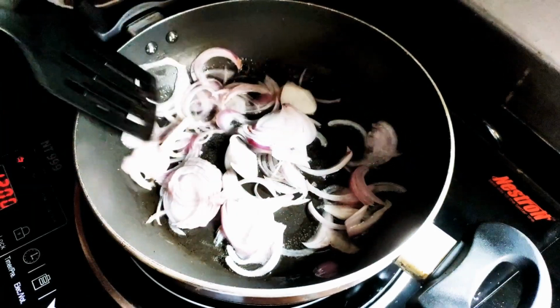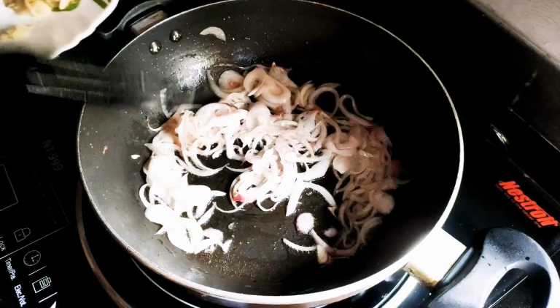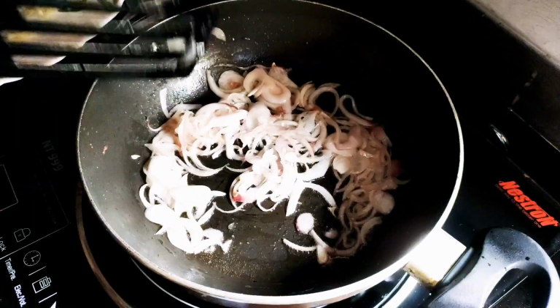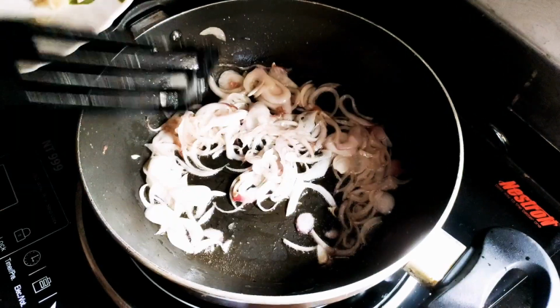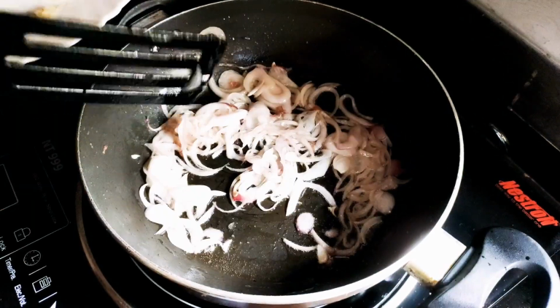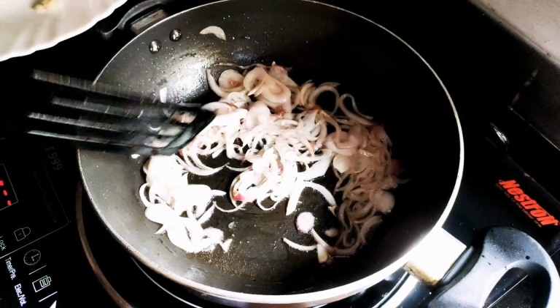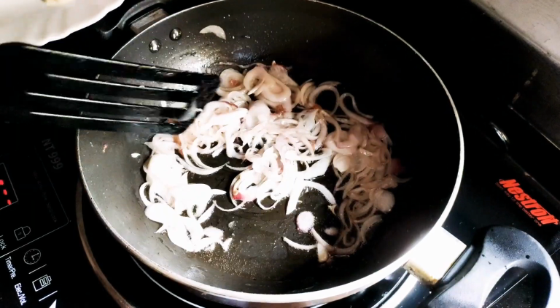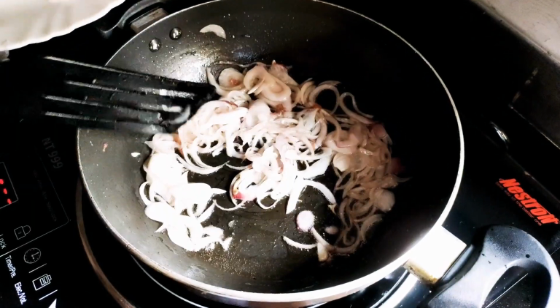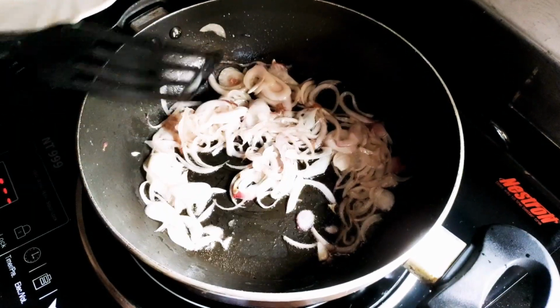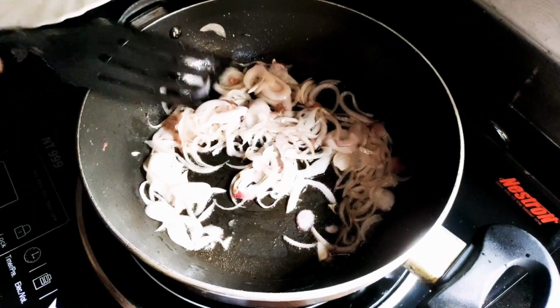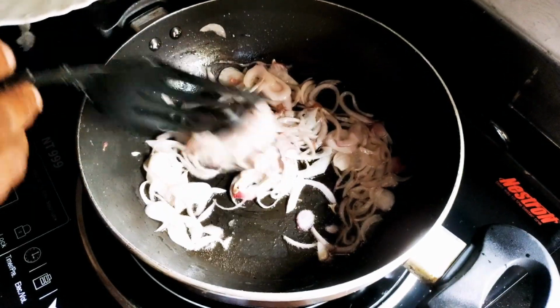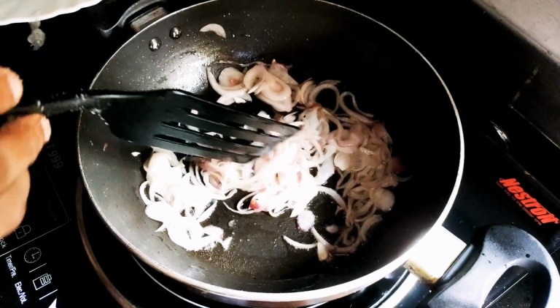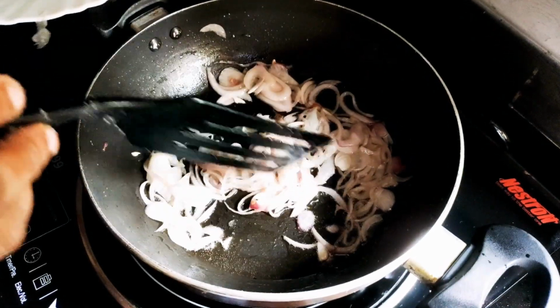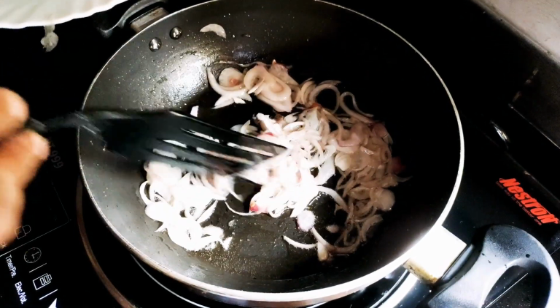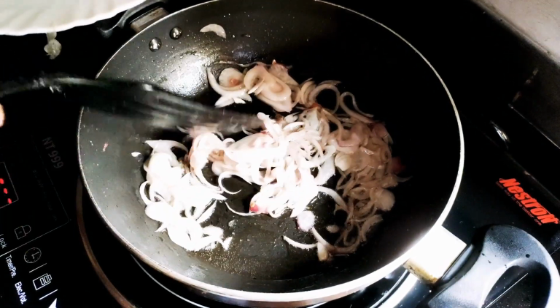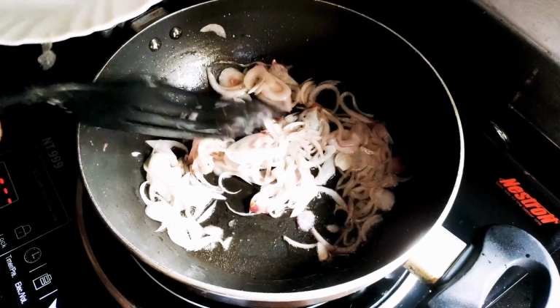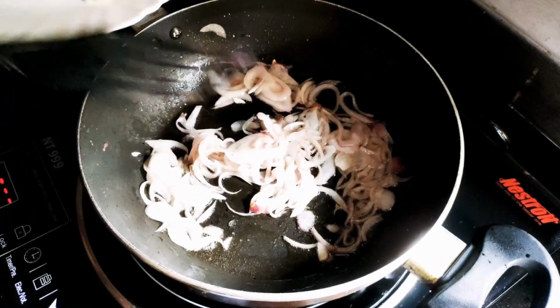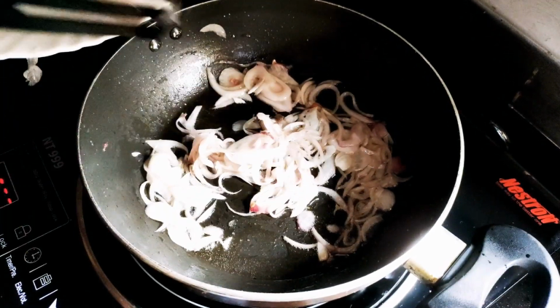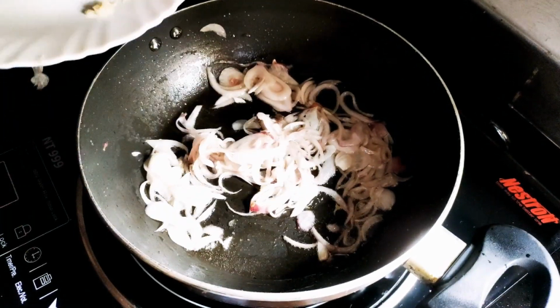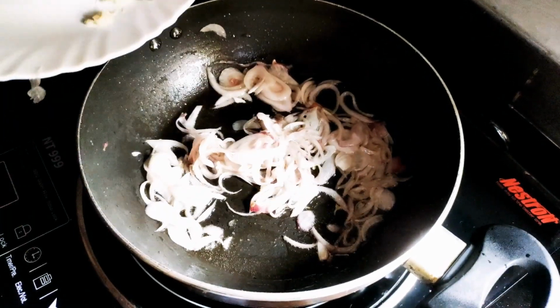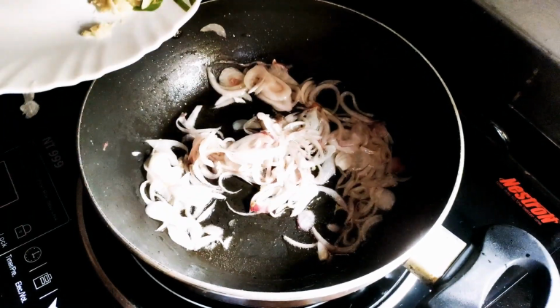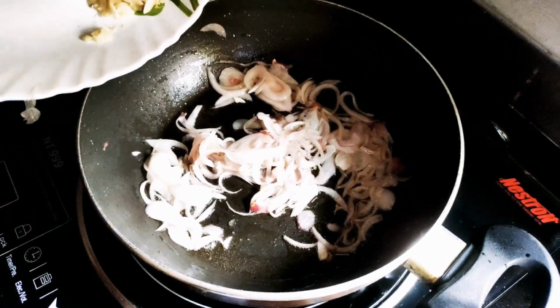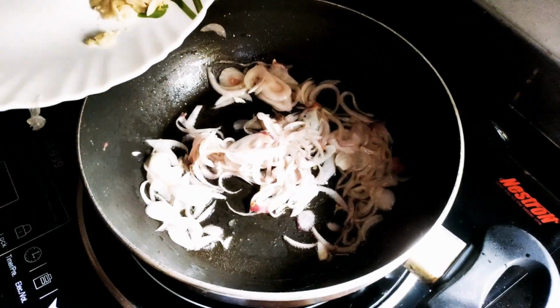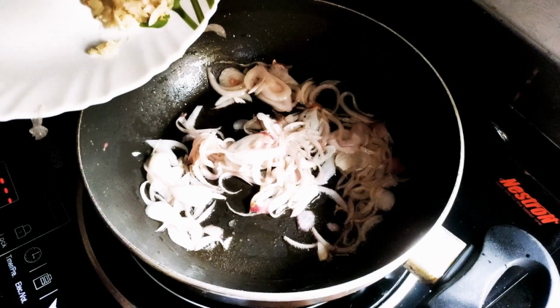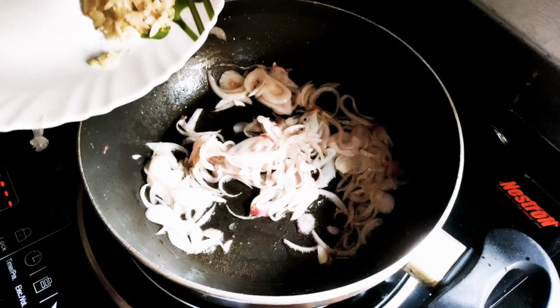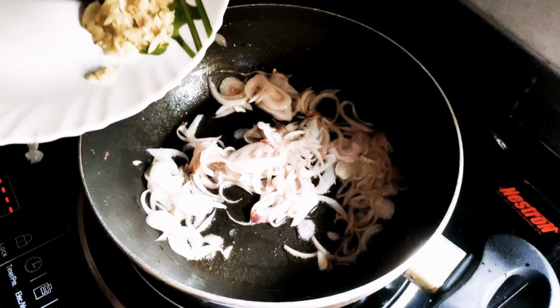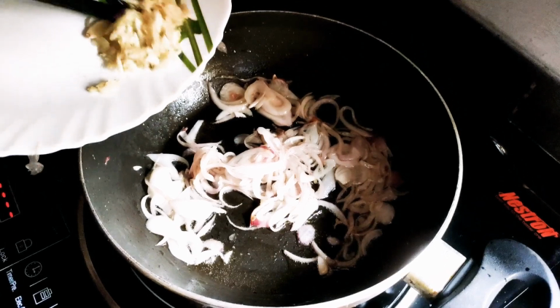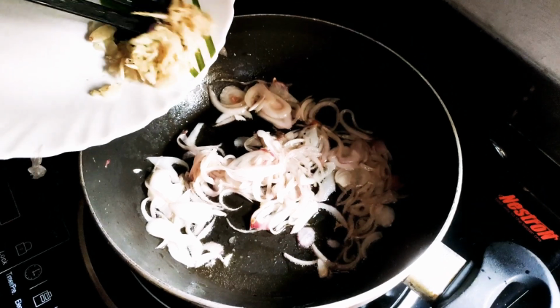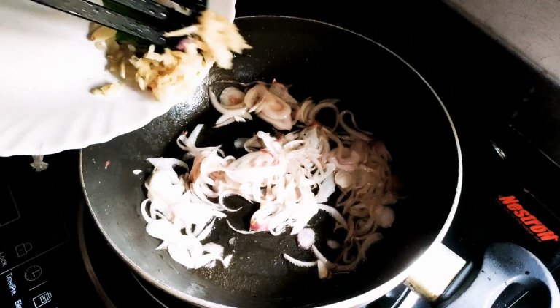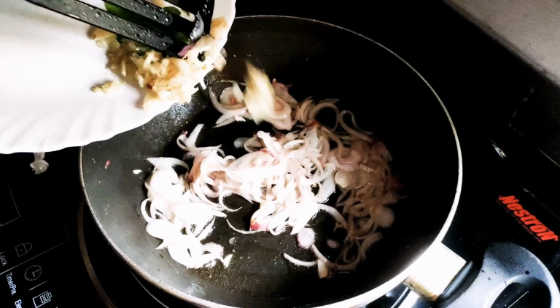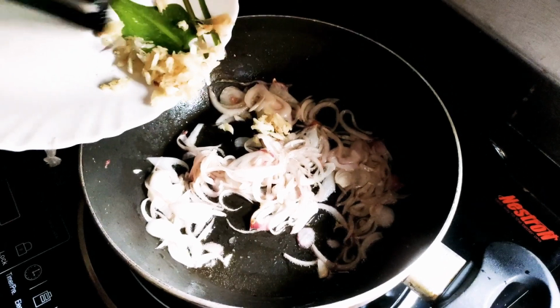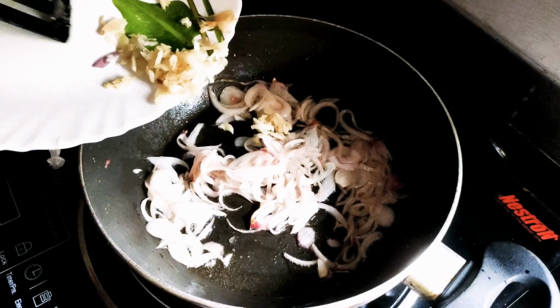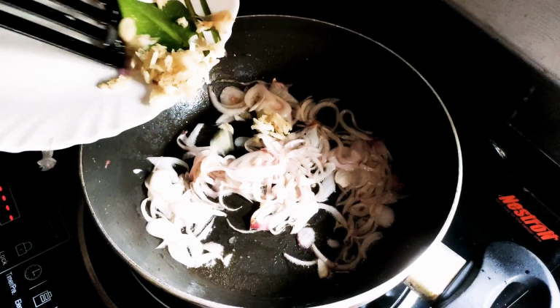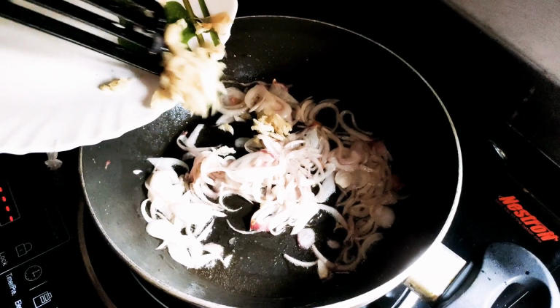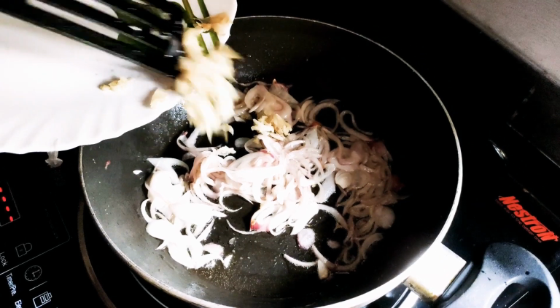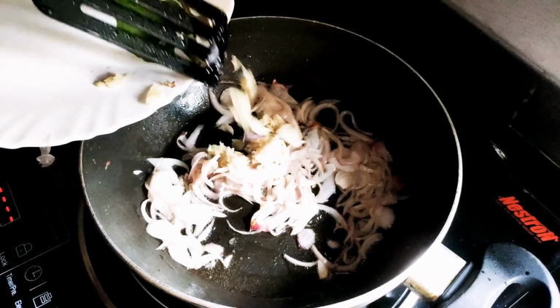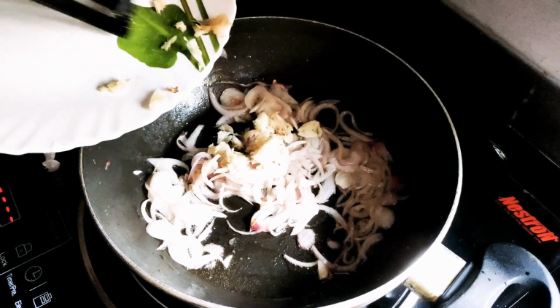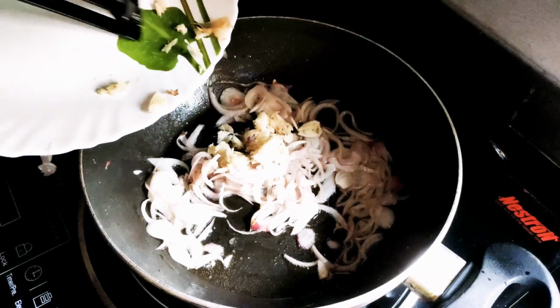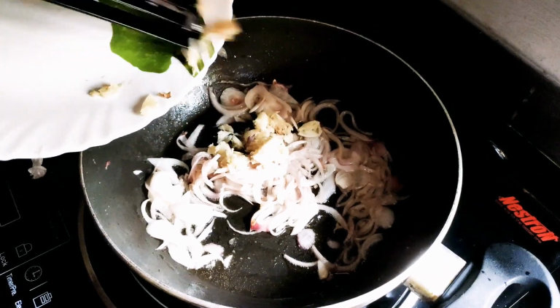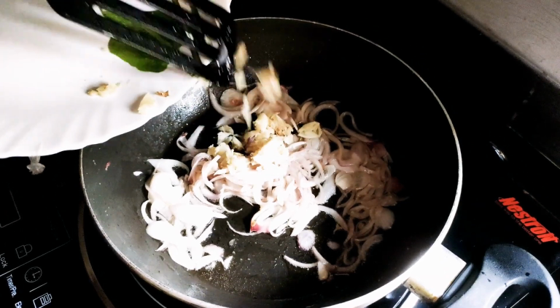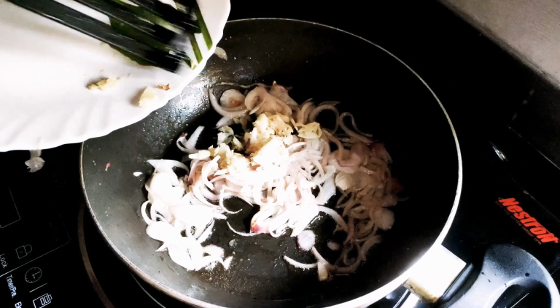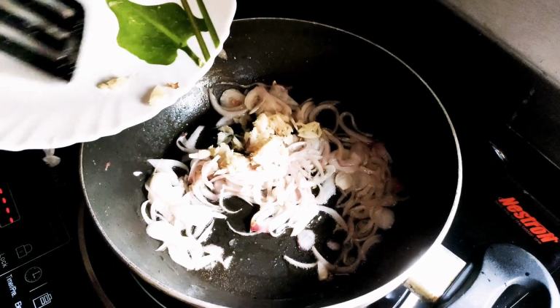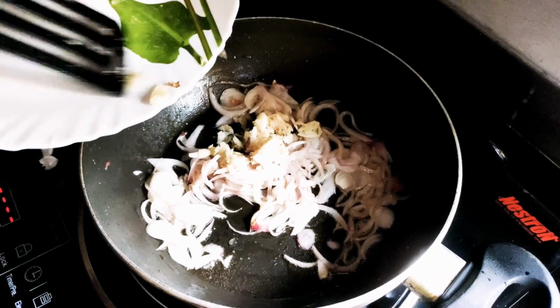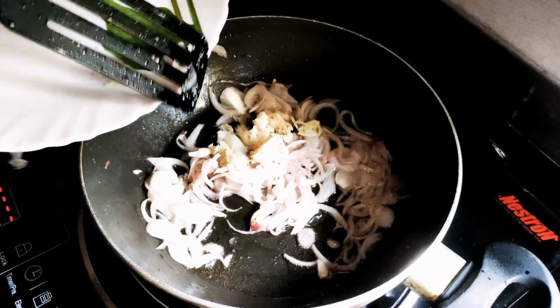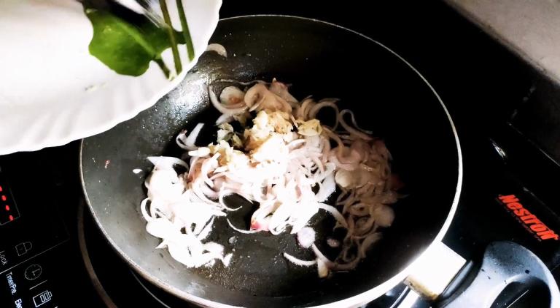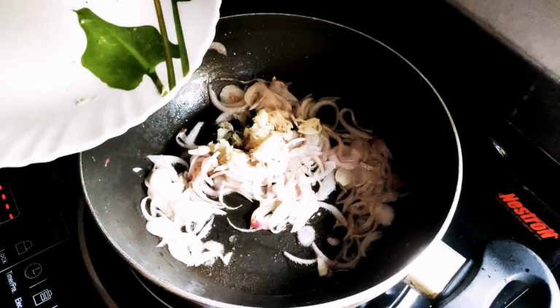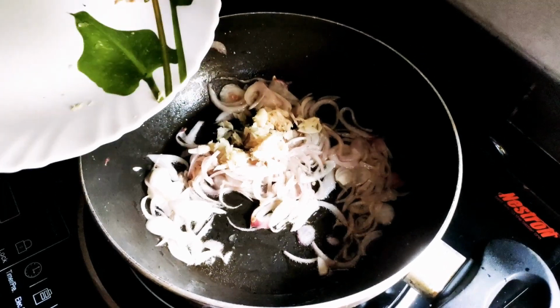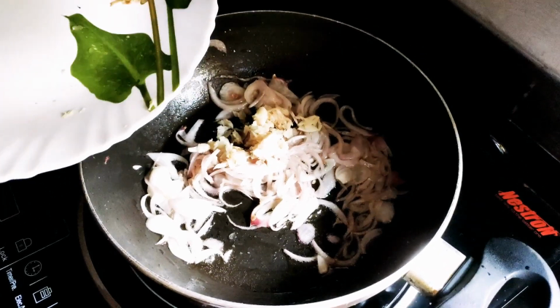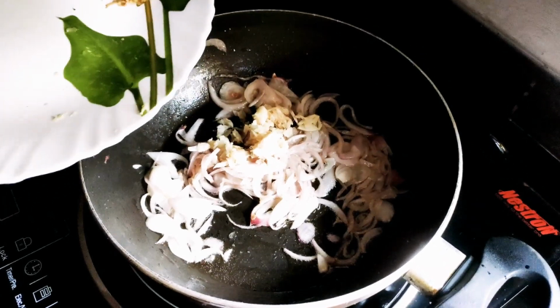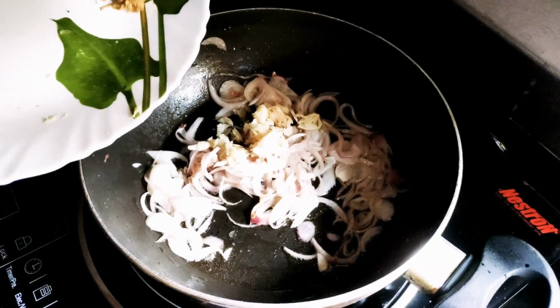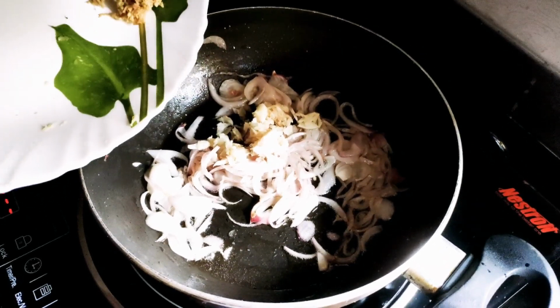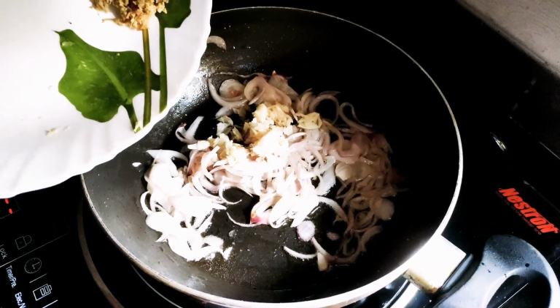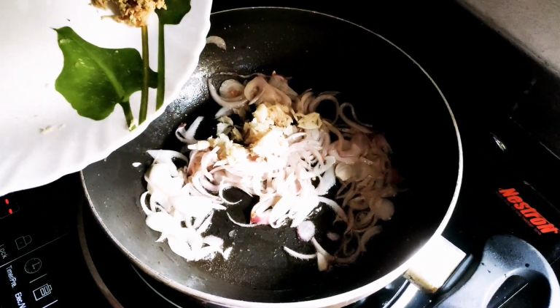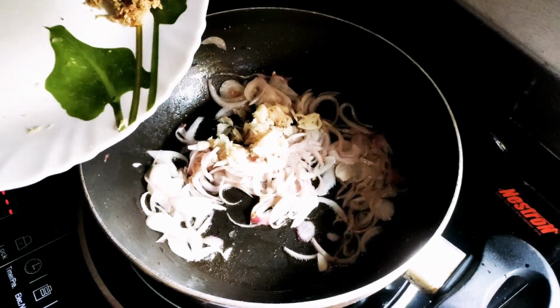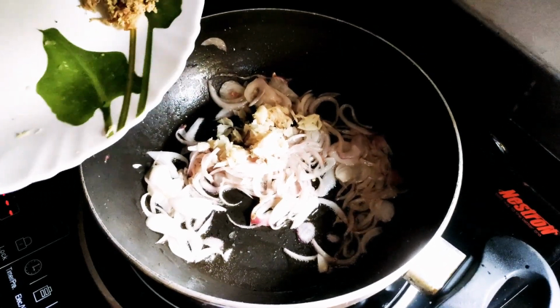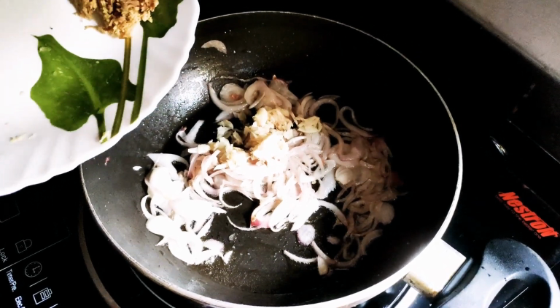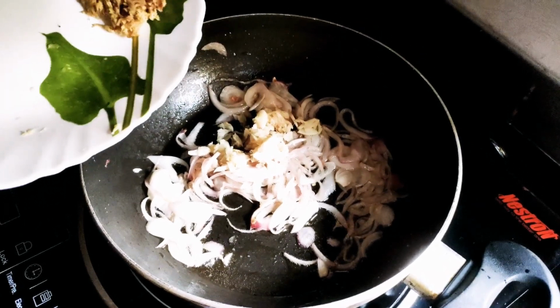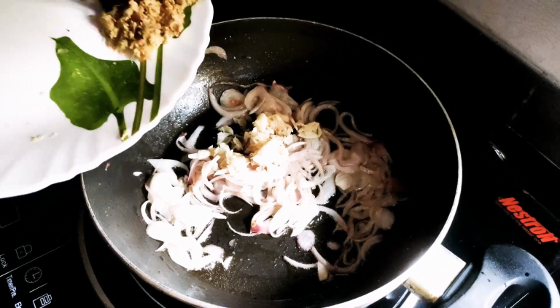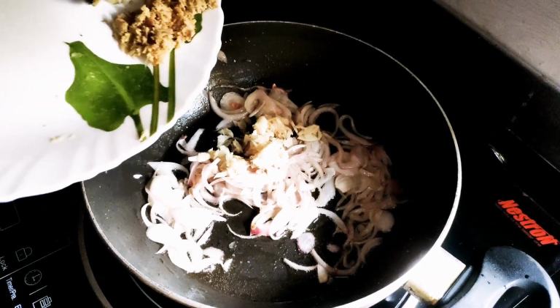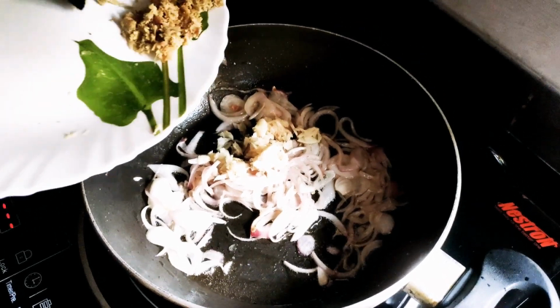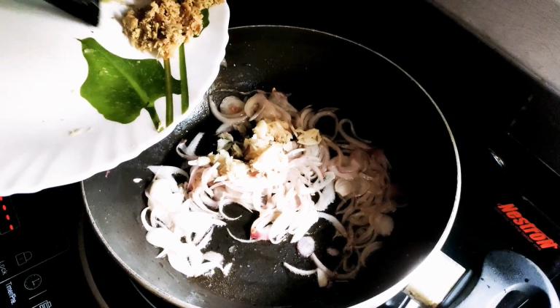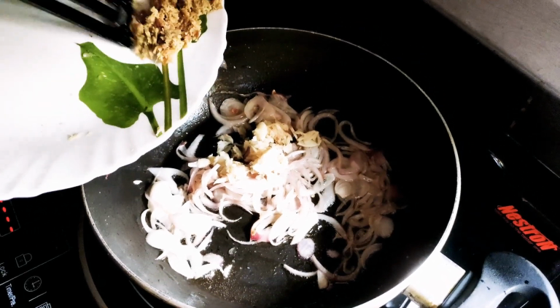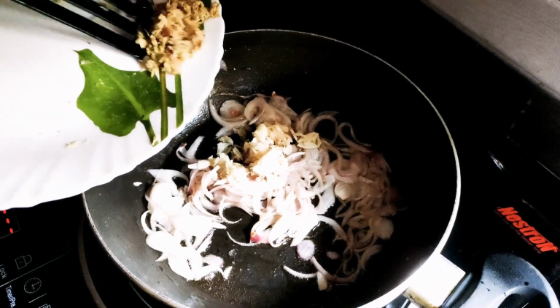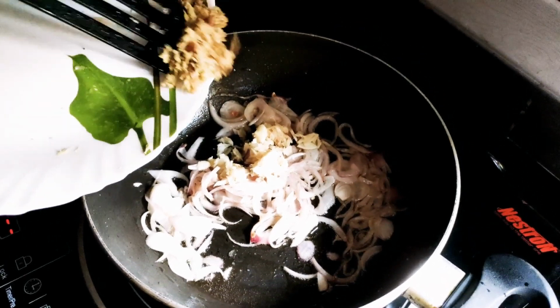The onions are very good. Put the onions in the pan and fry them. We're going to stir well.